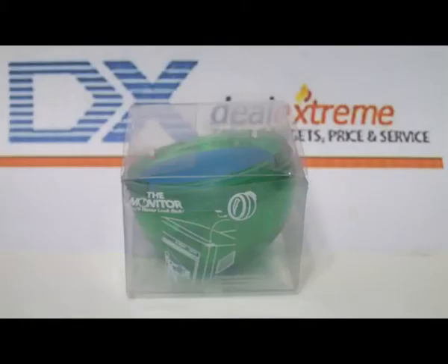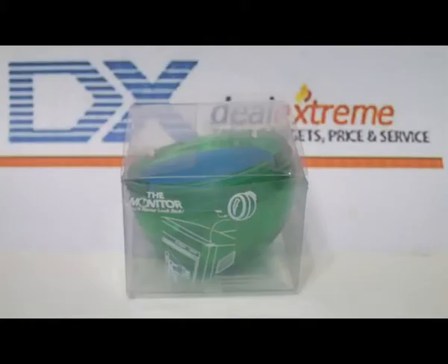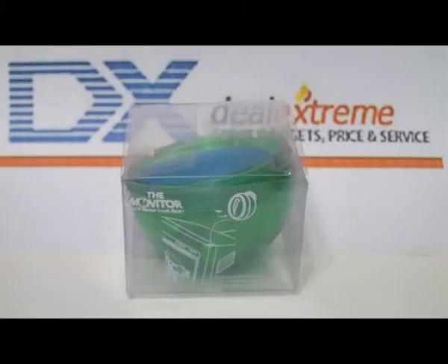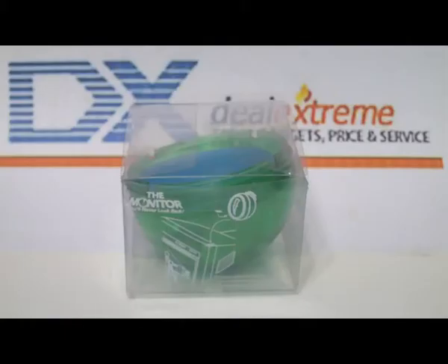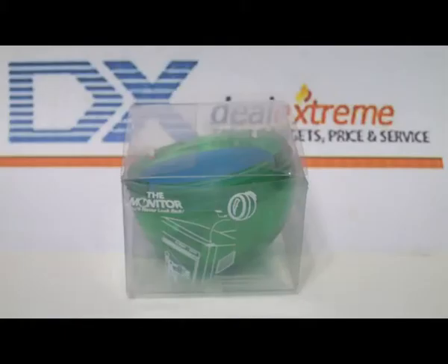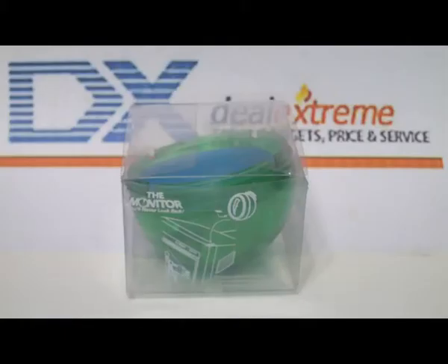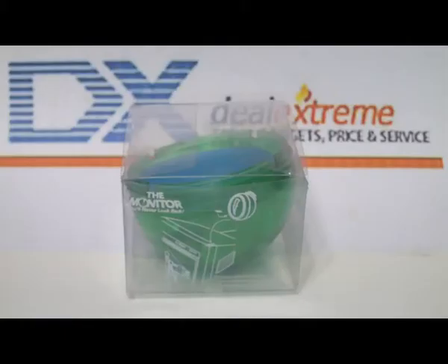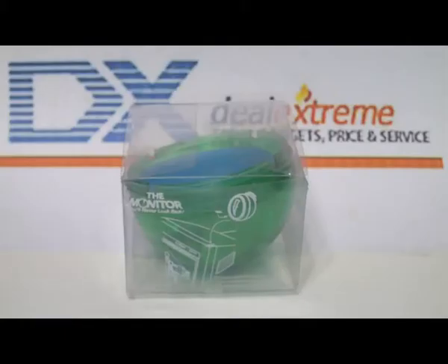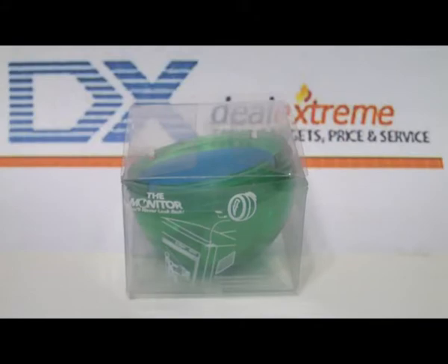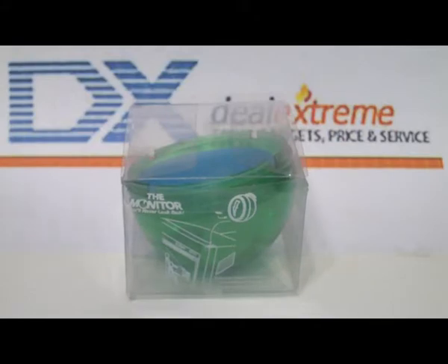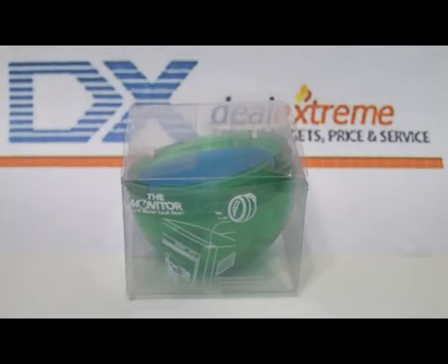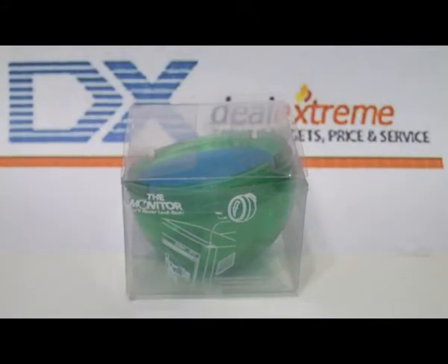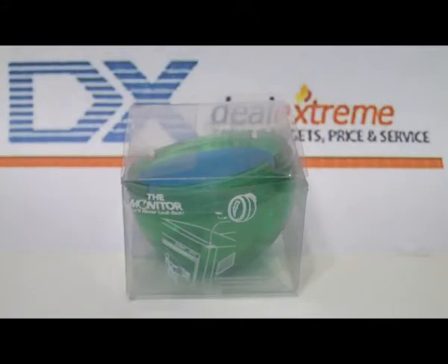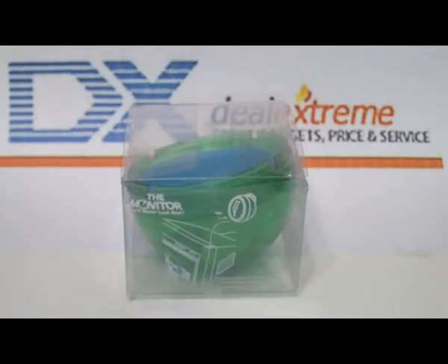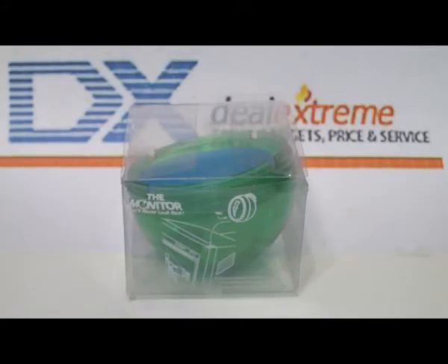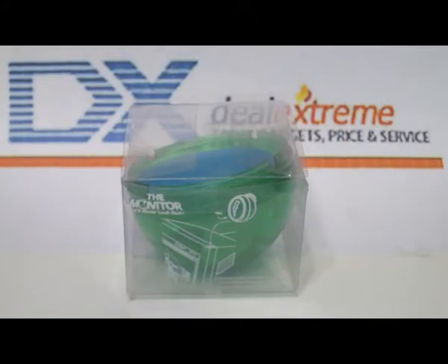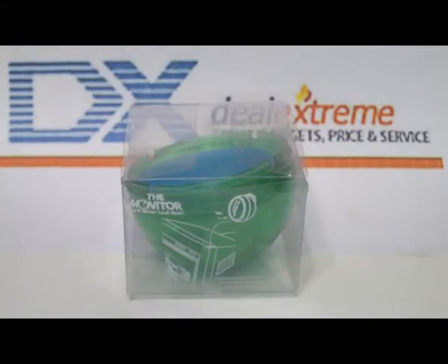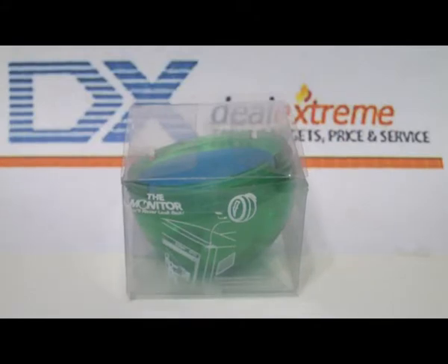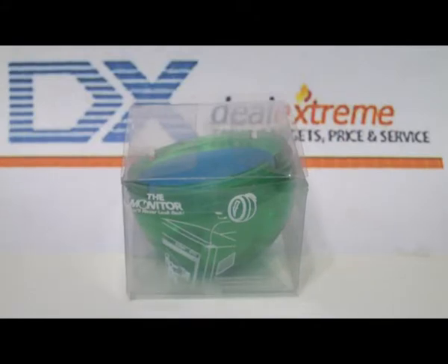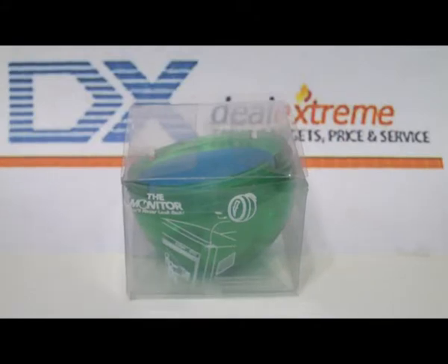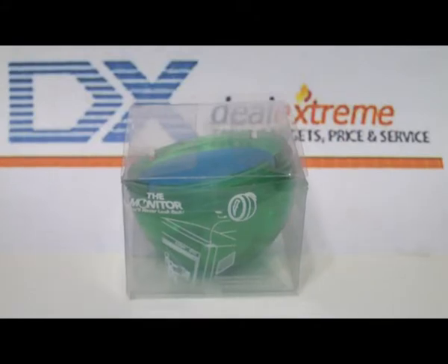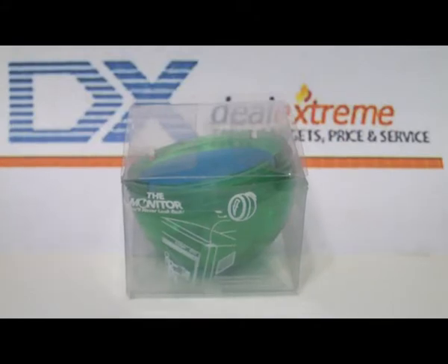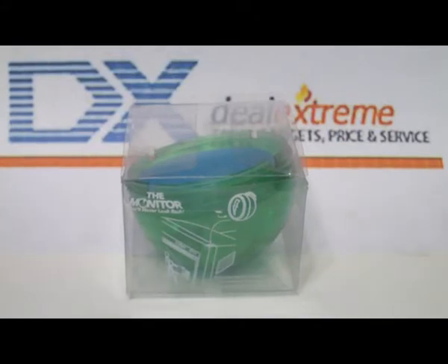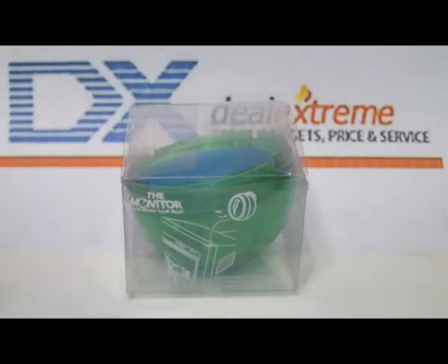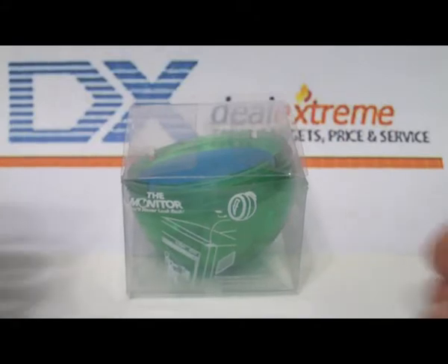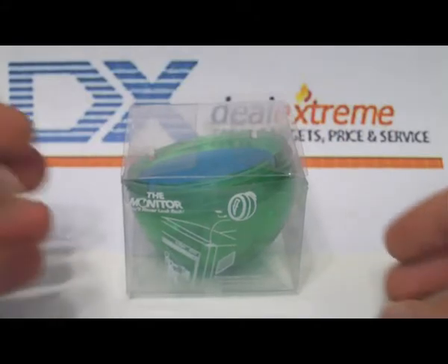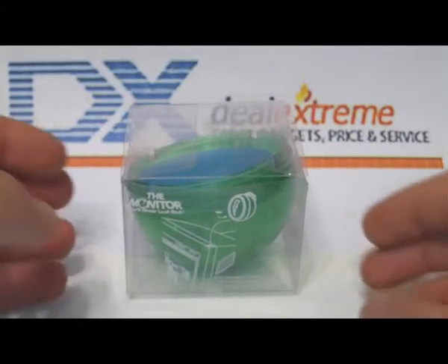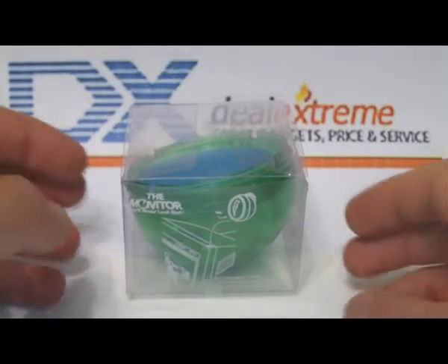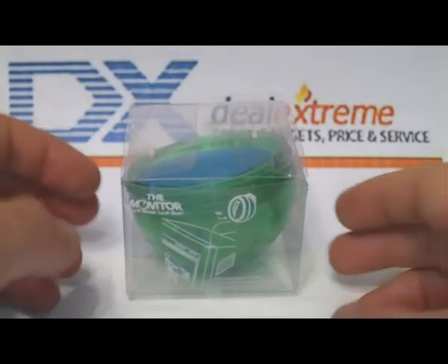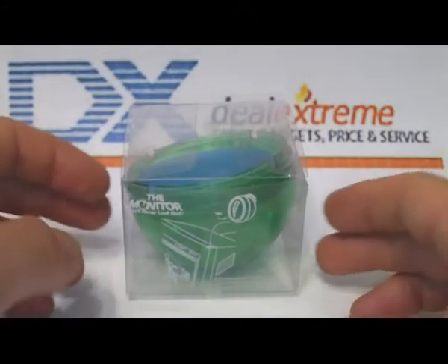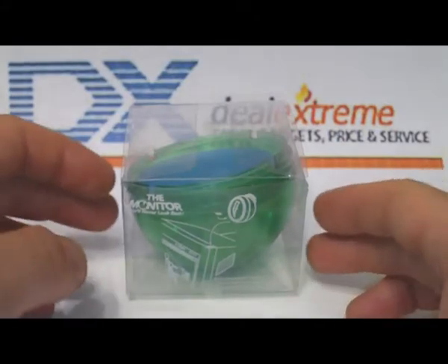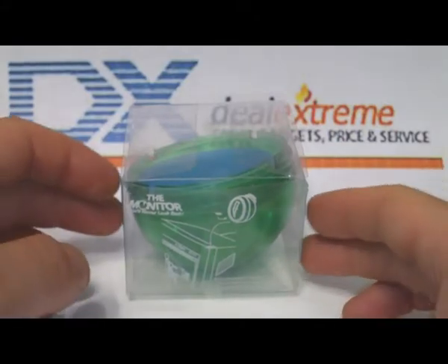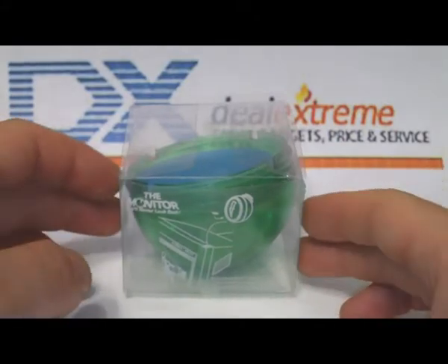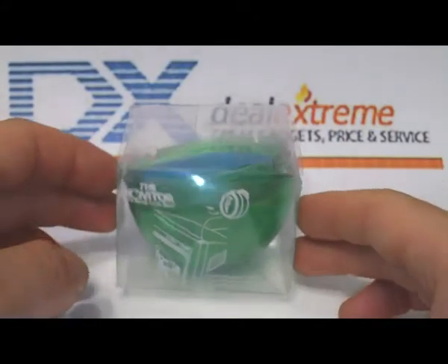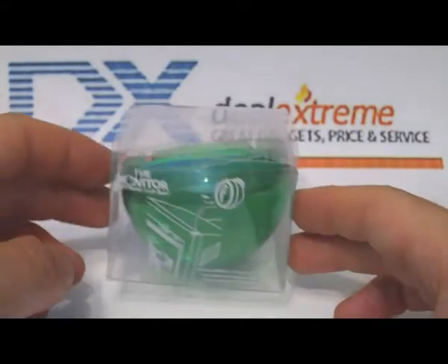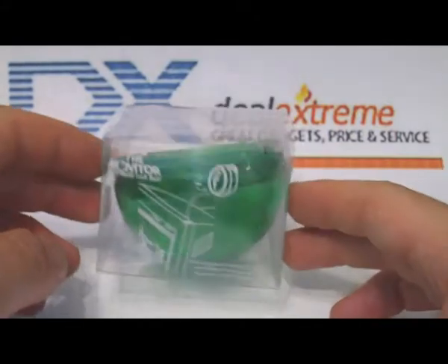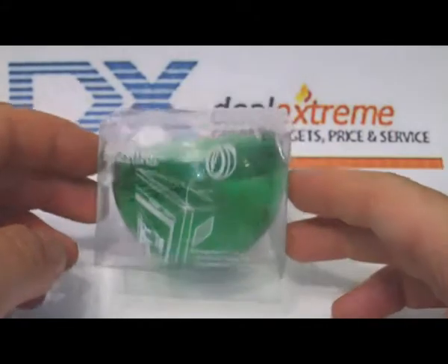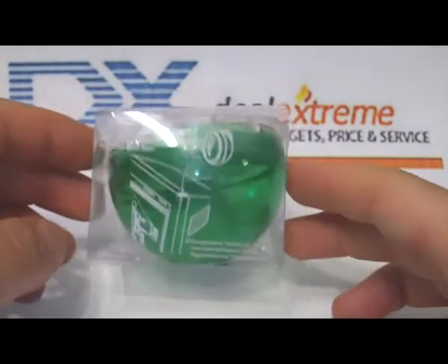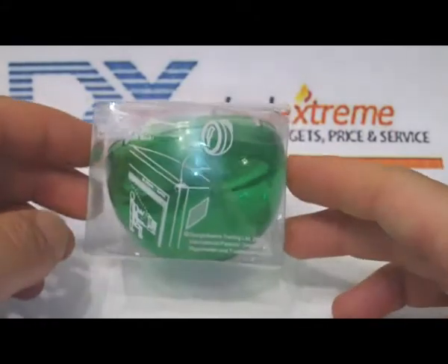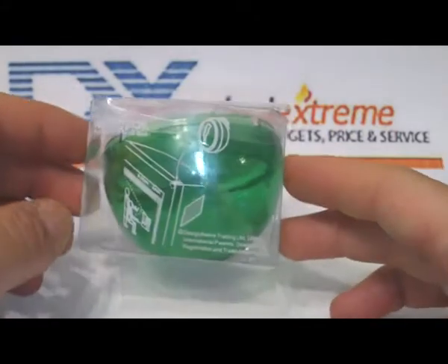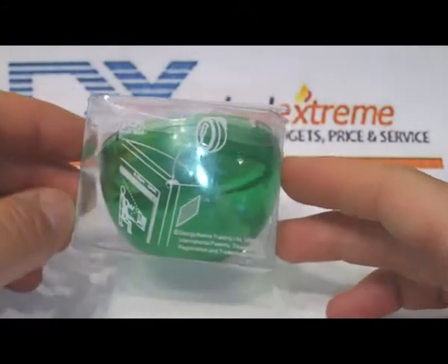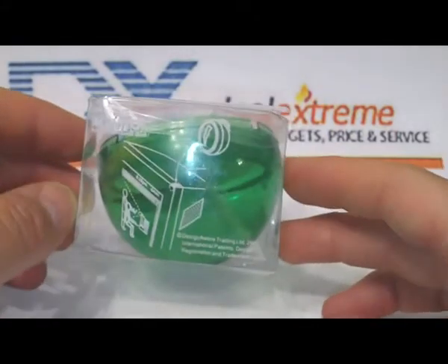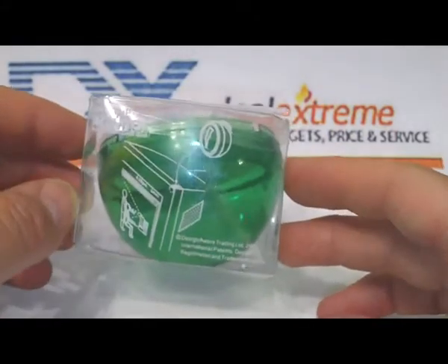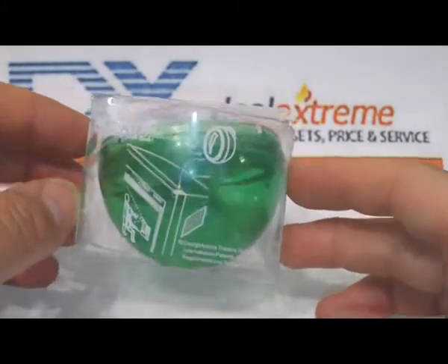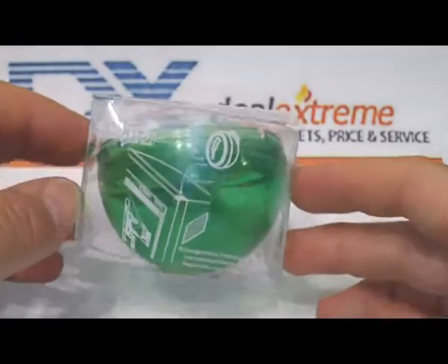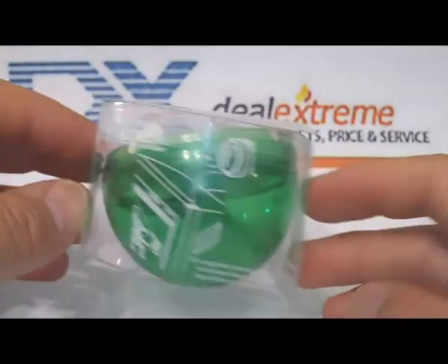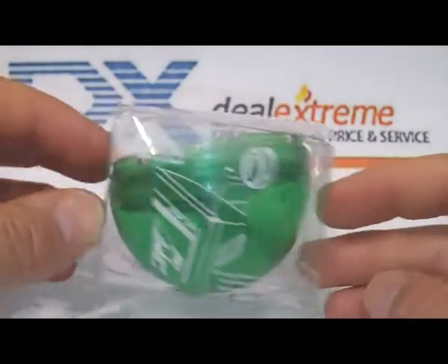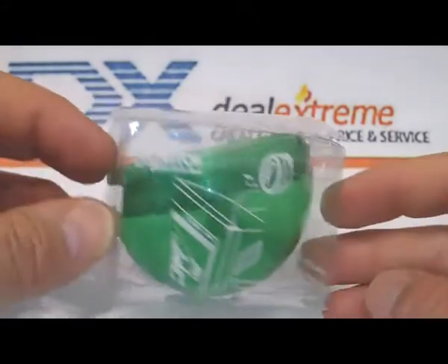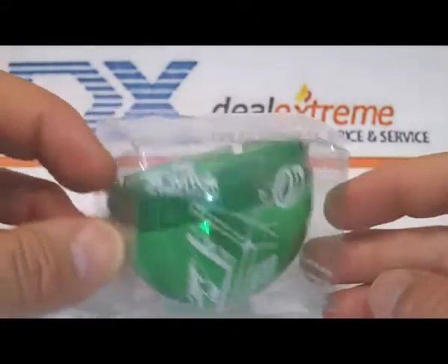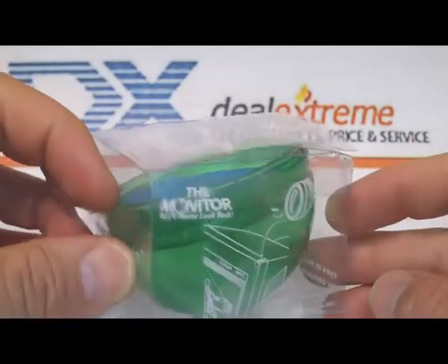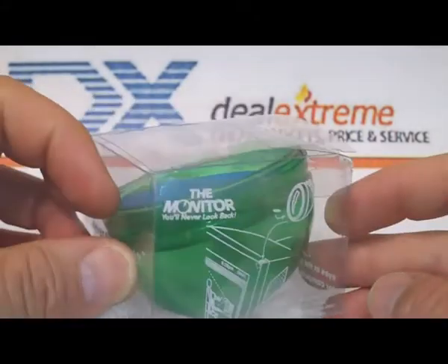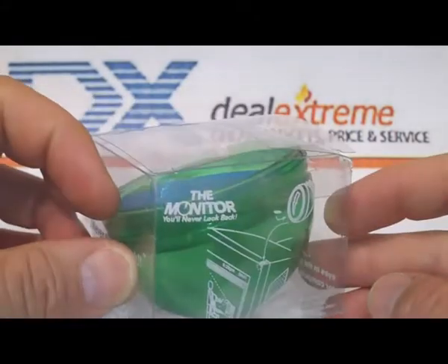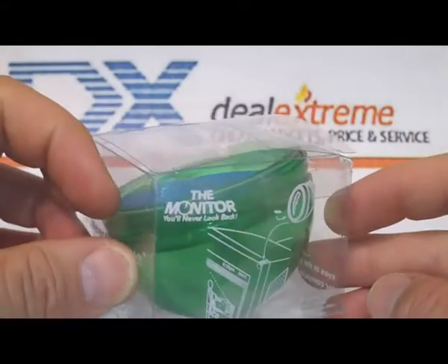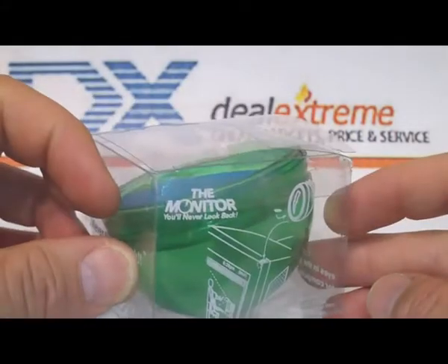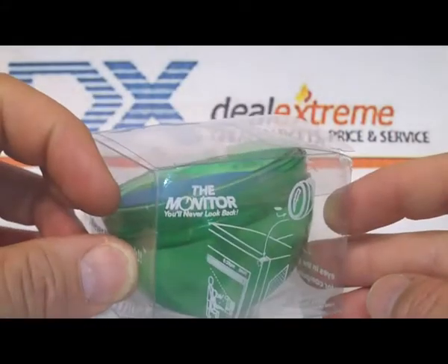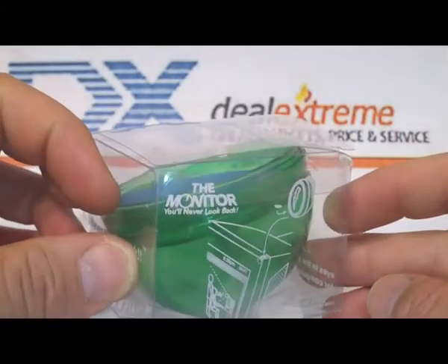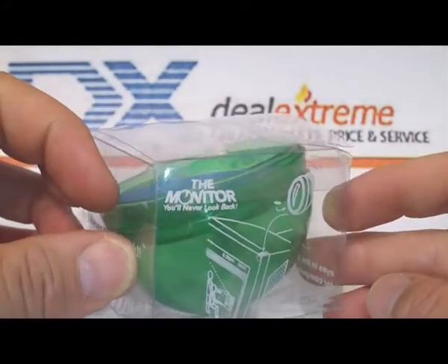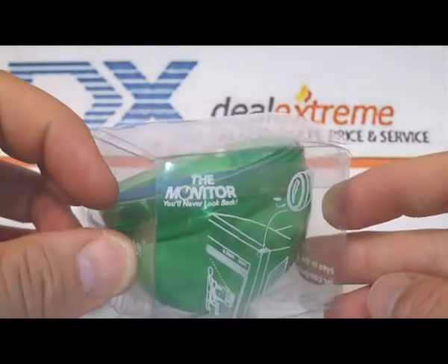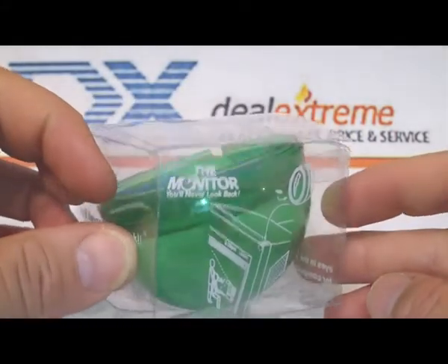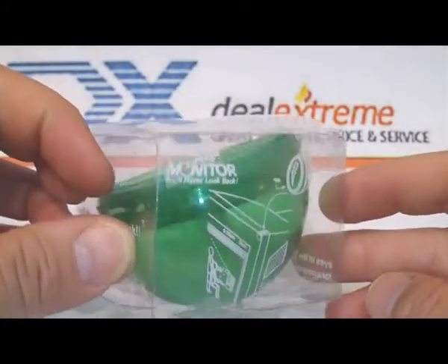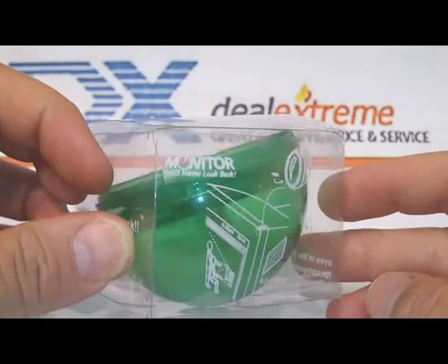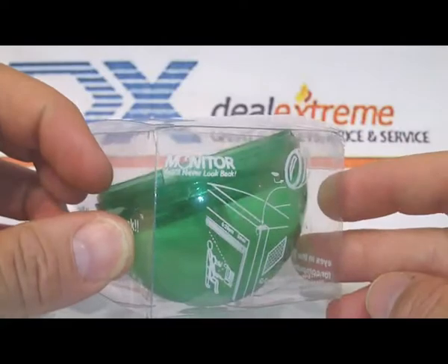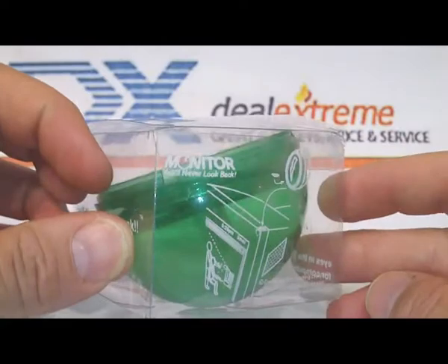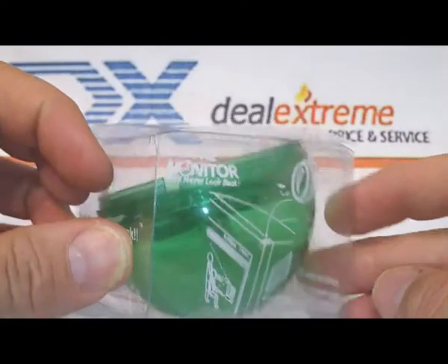On DealXtreme, this is SKU number 16594 — the boss behind your back rear view mirror for your computer monitor.